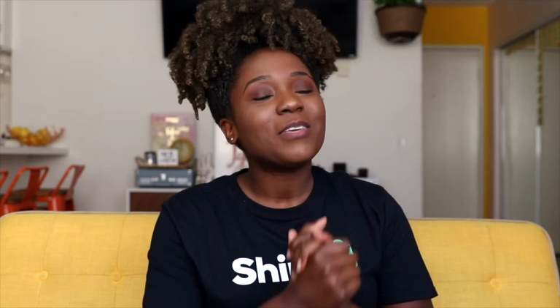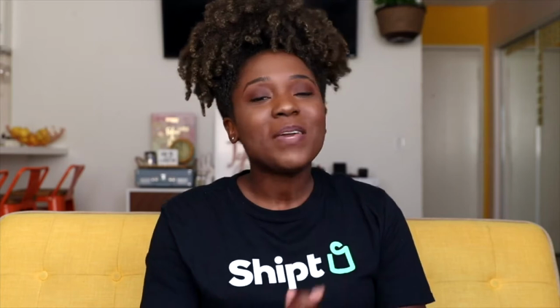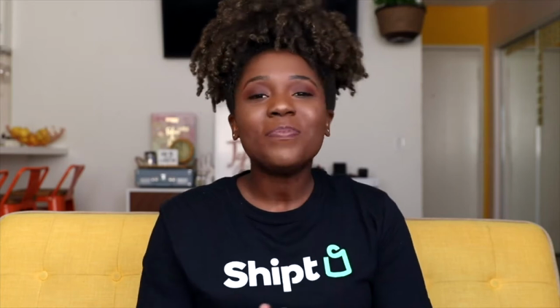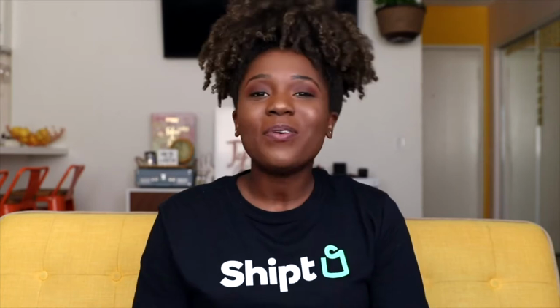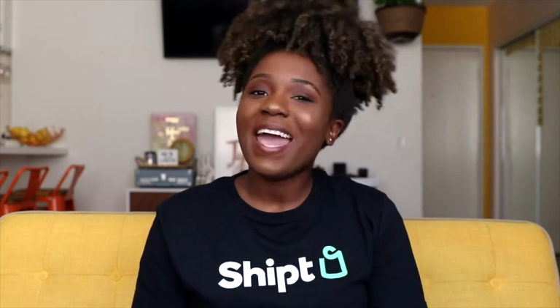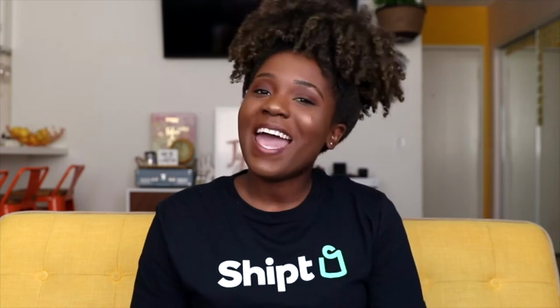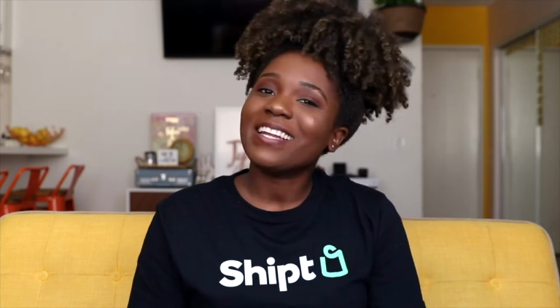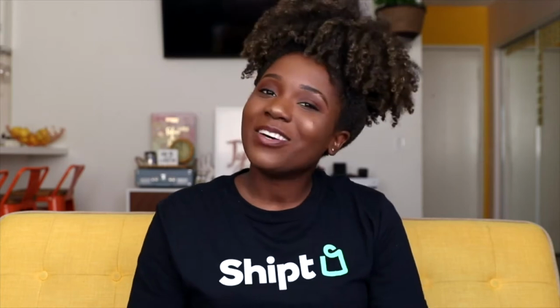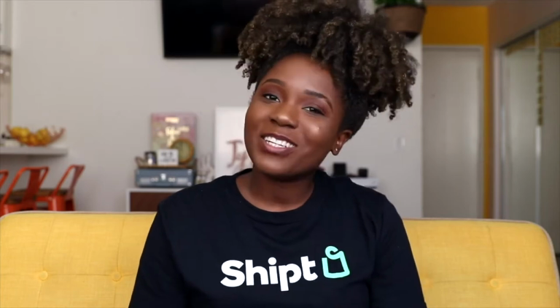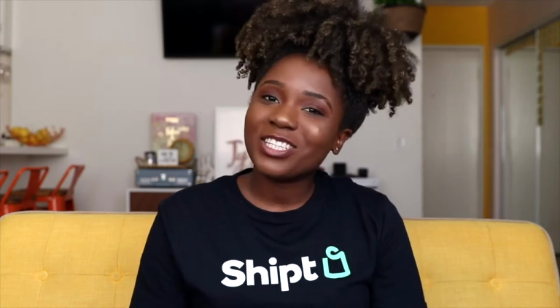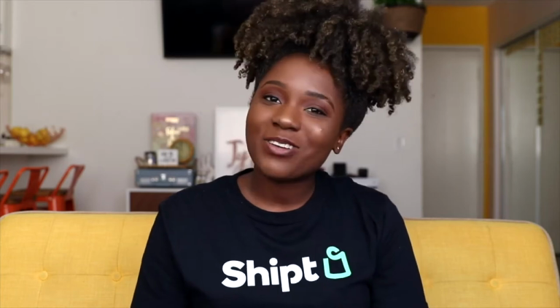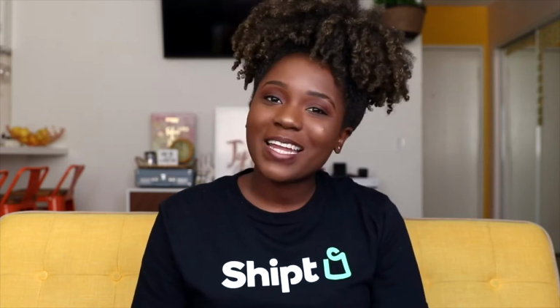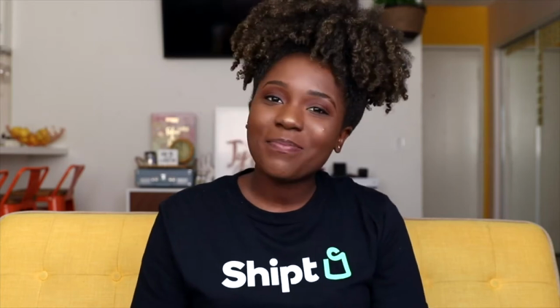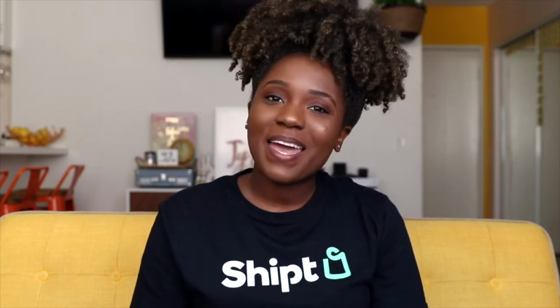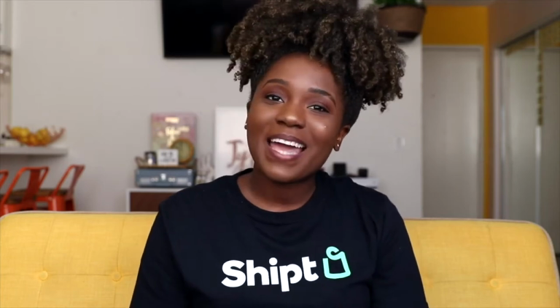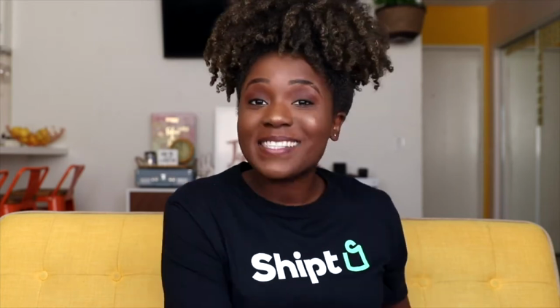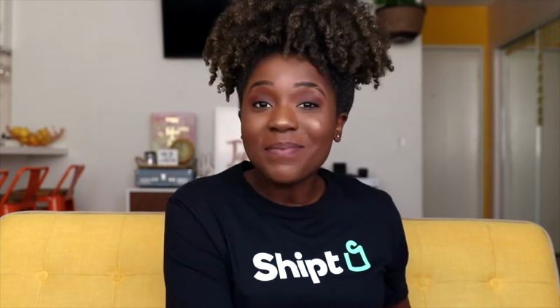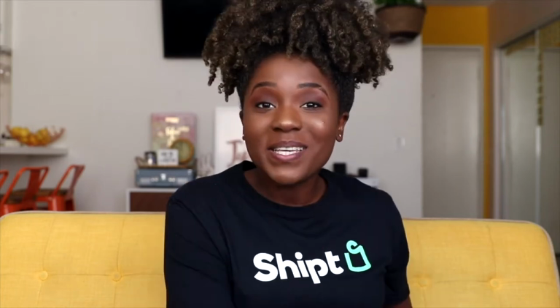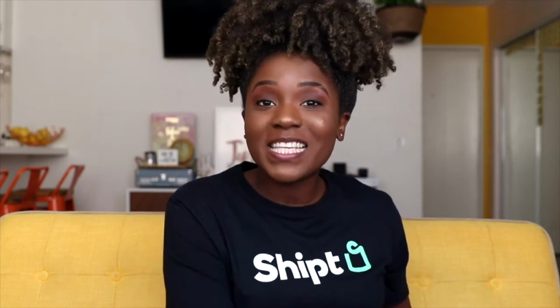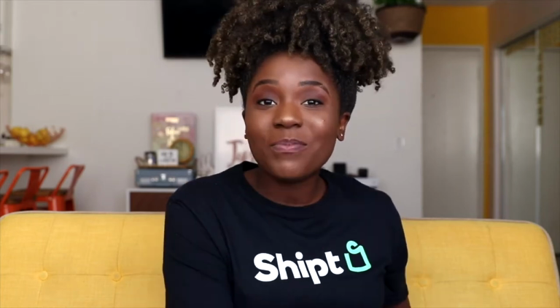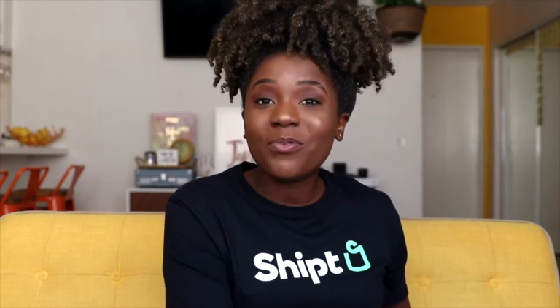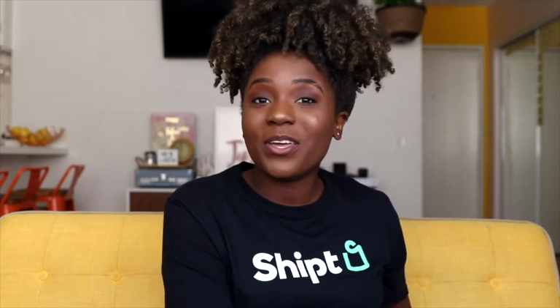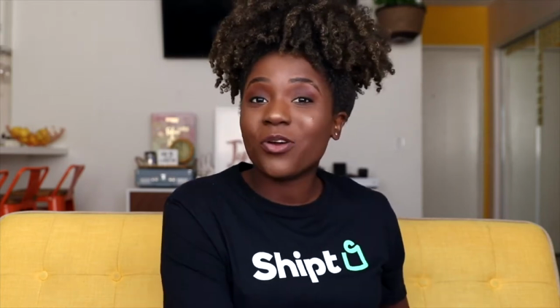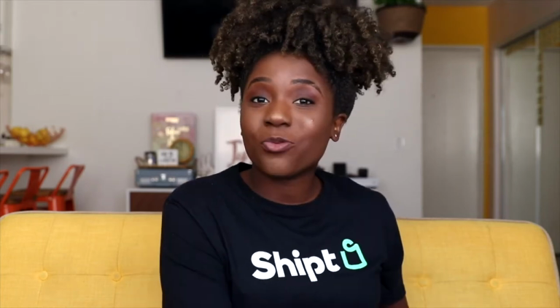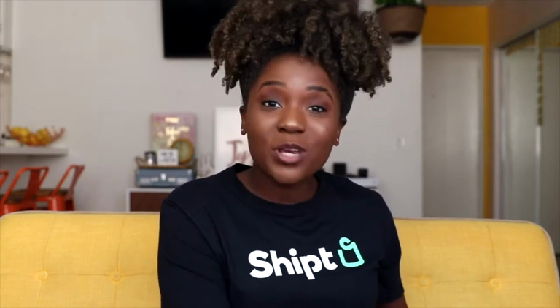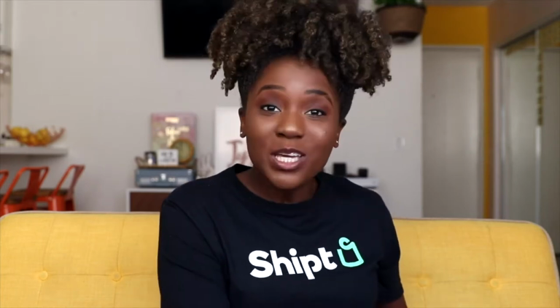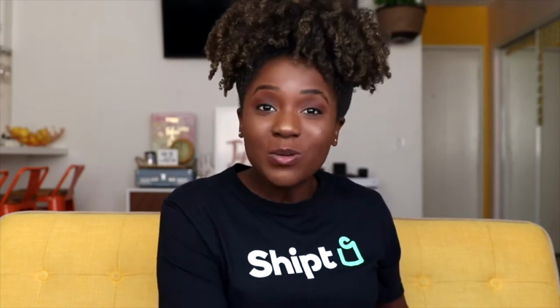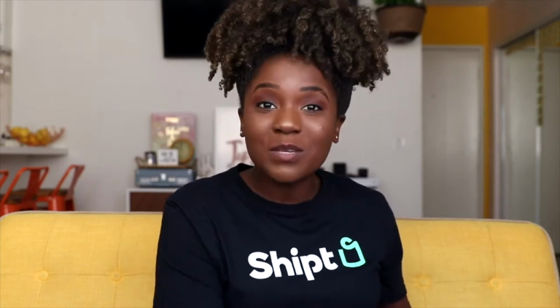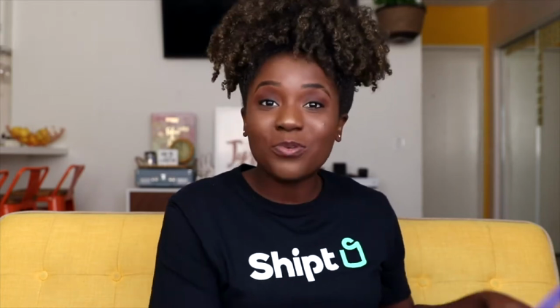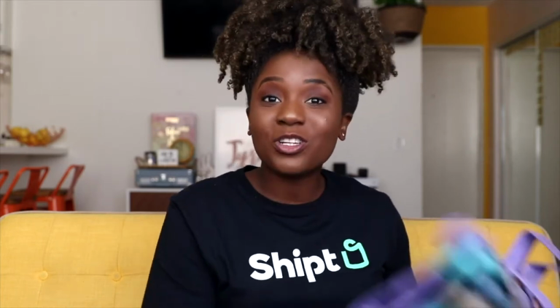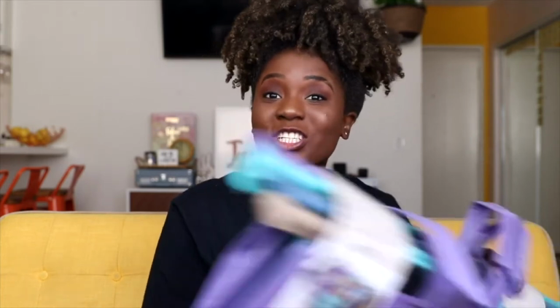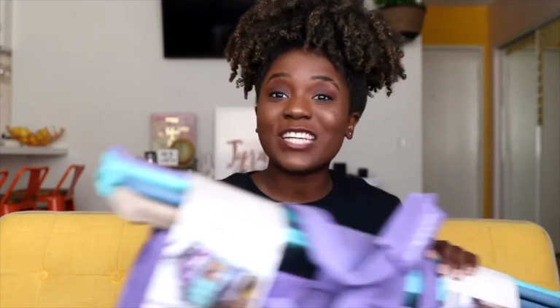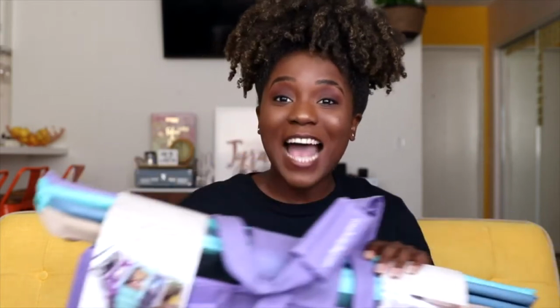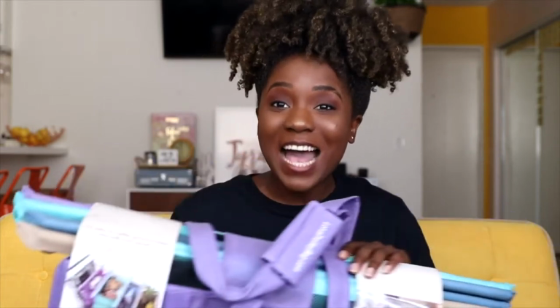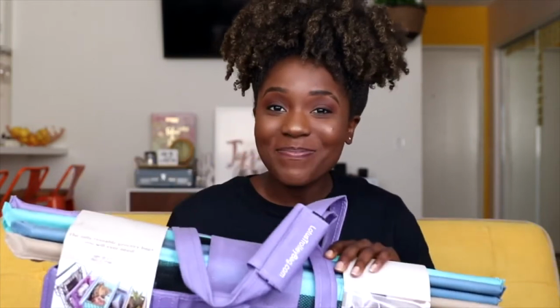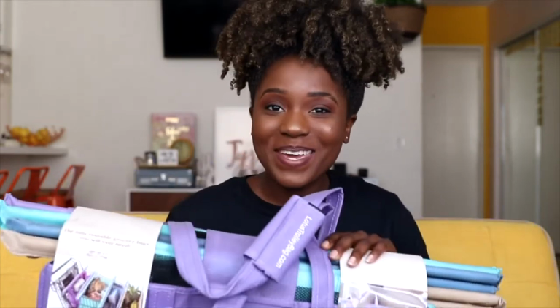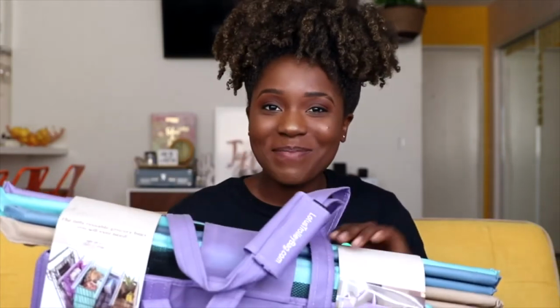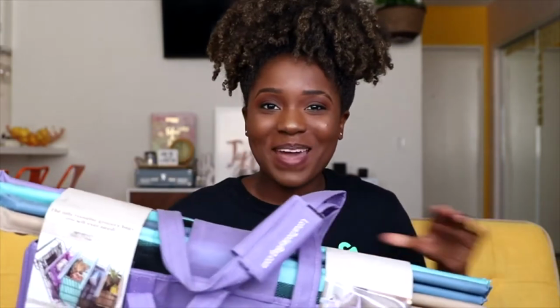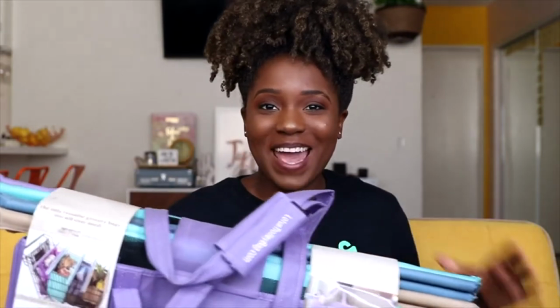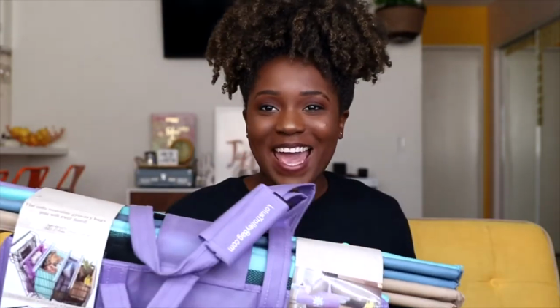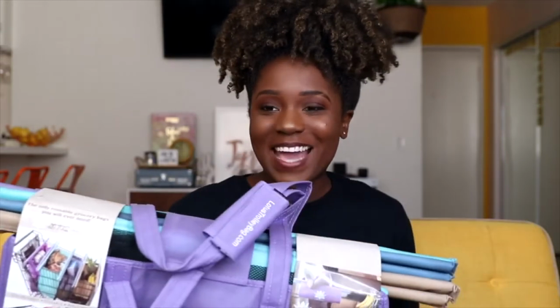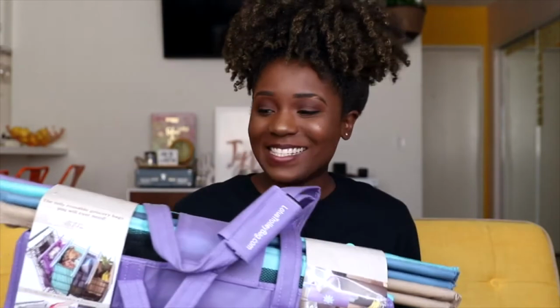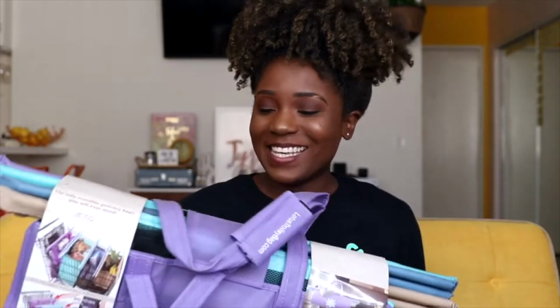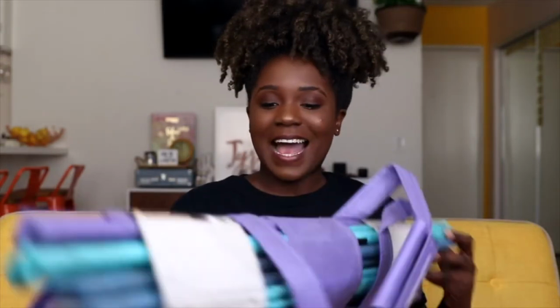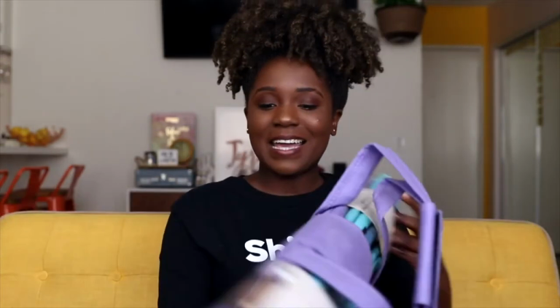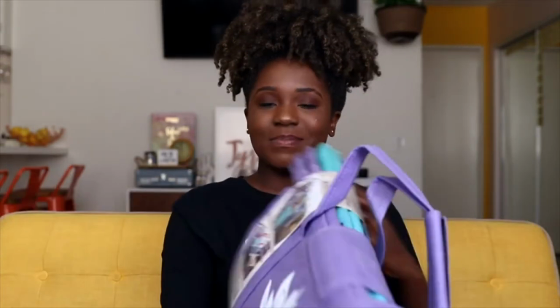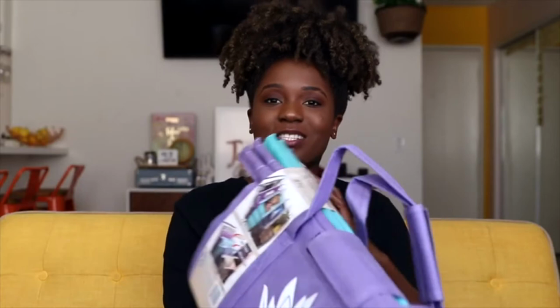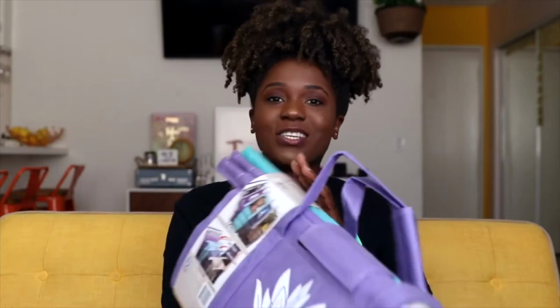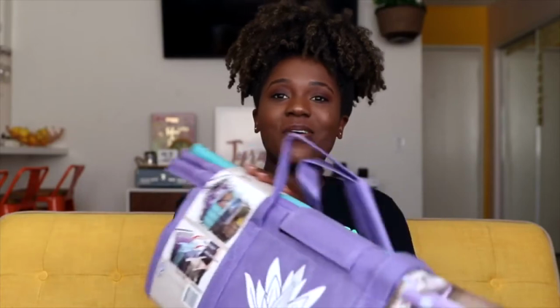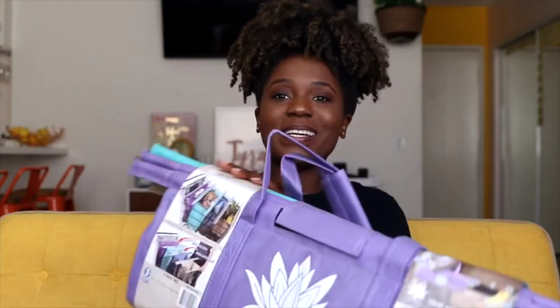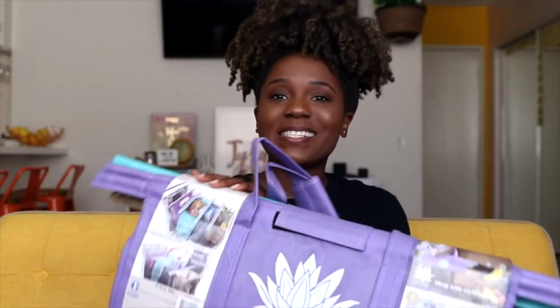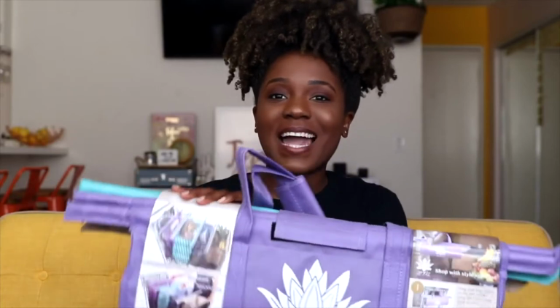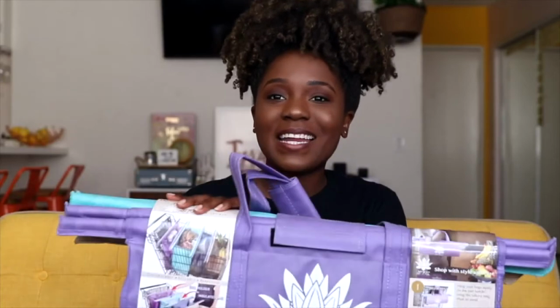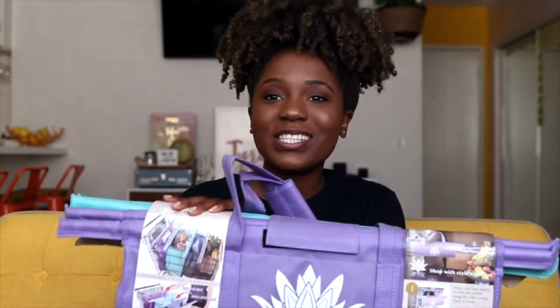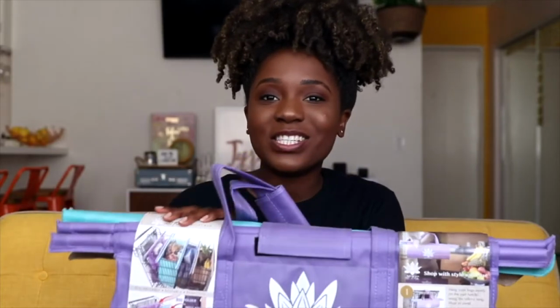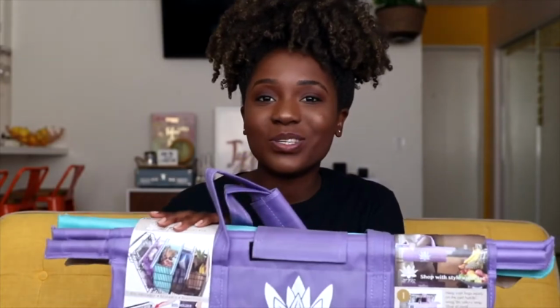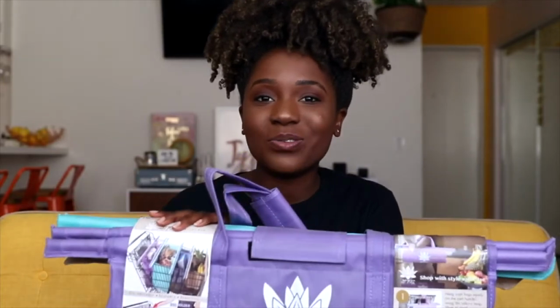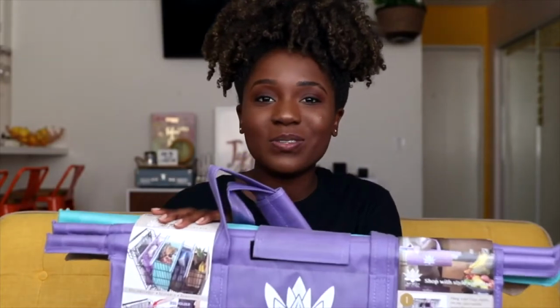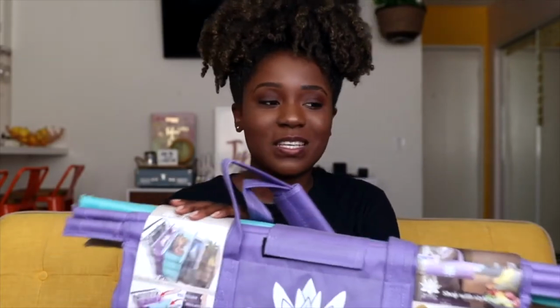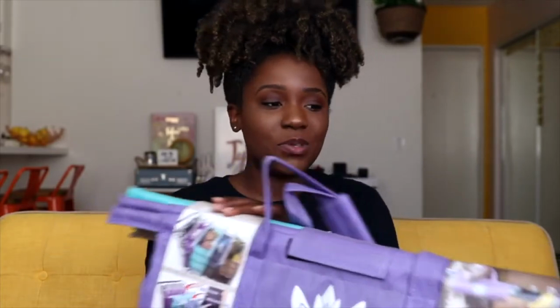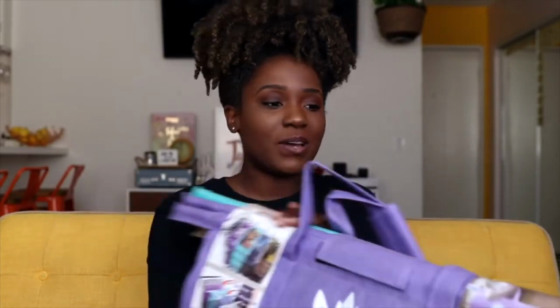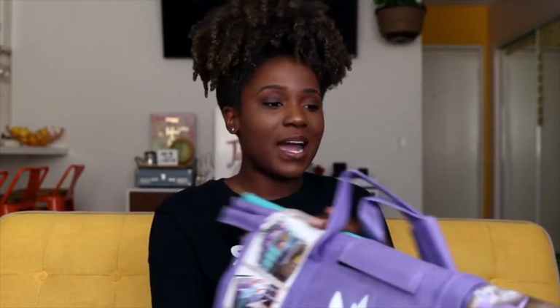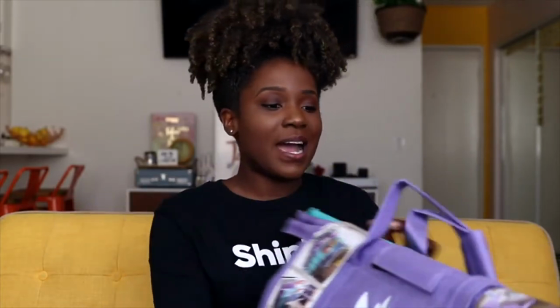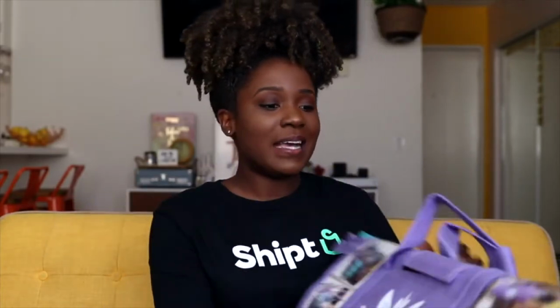The people at Lotus Trolley Bag sent me some of their reusable shopping bags. I am so excited to use them, you guys.